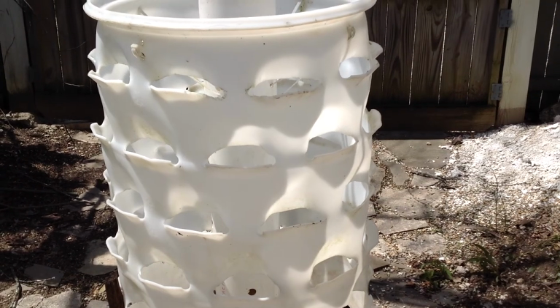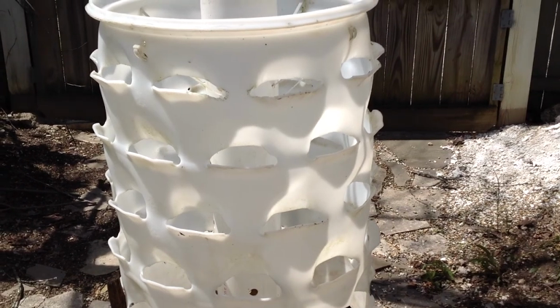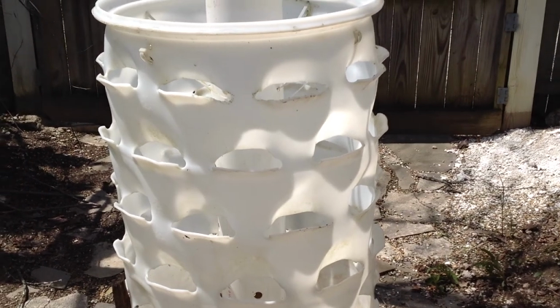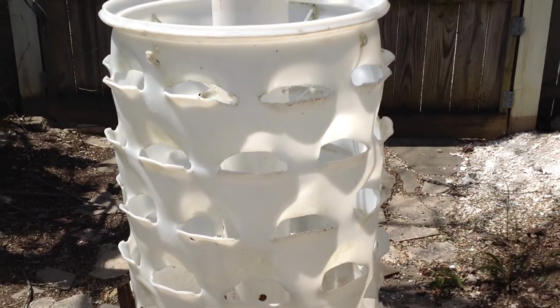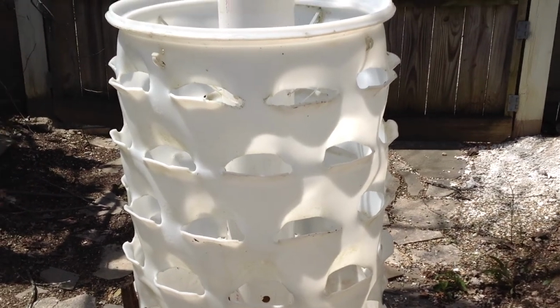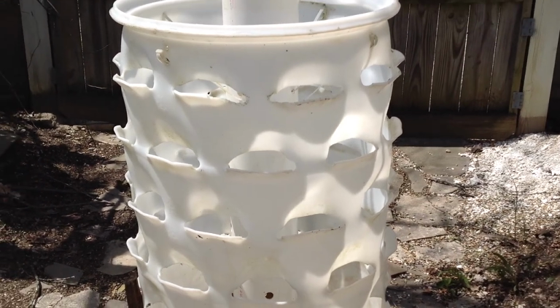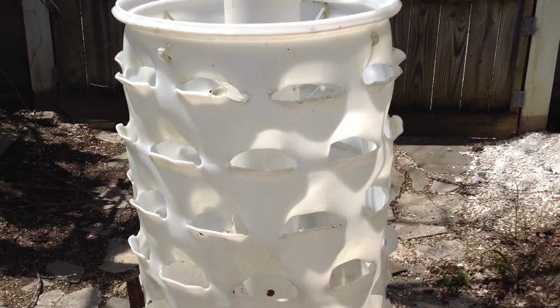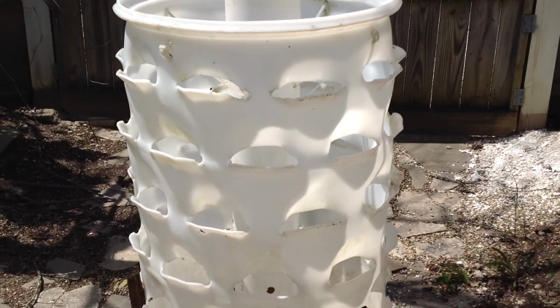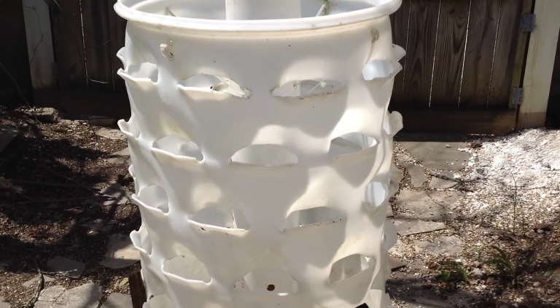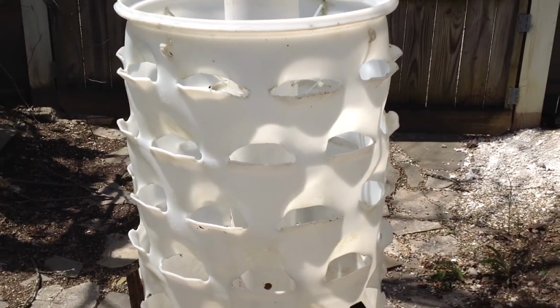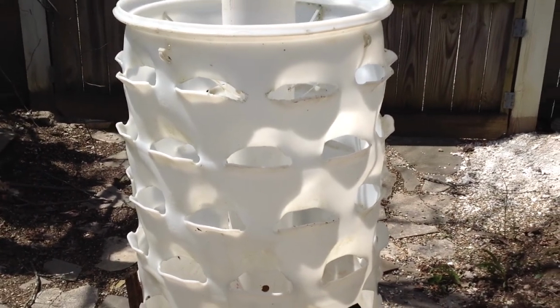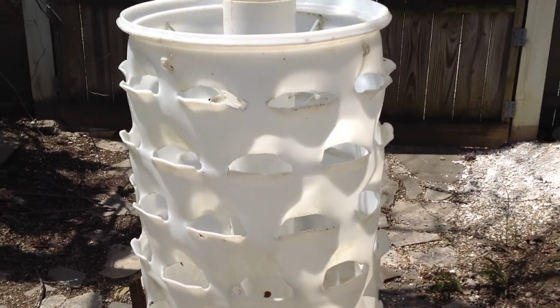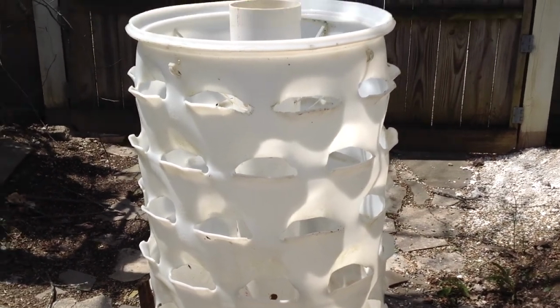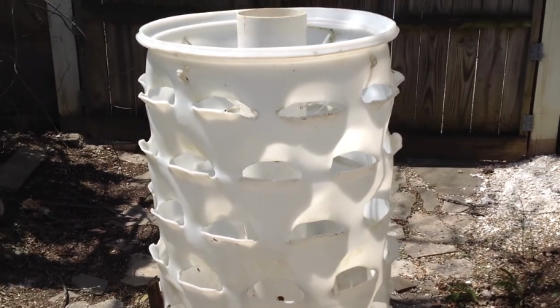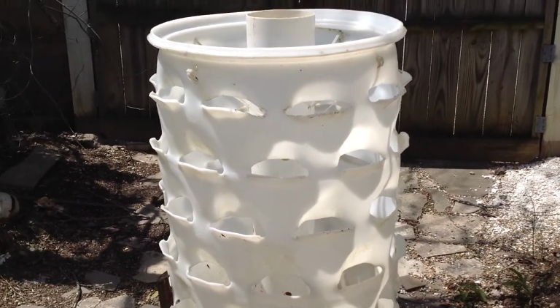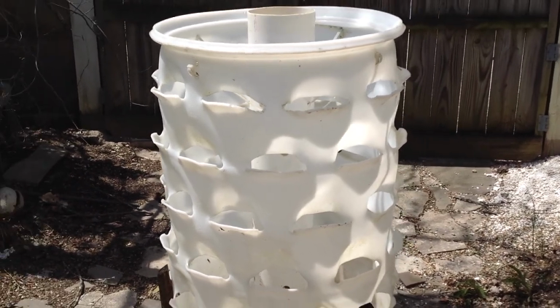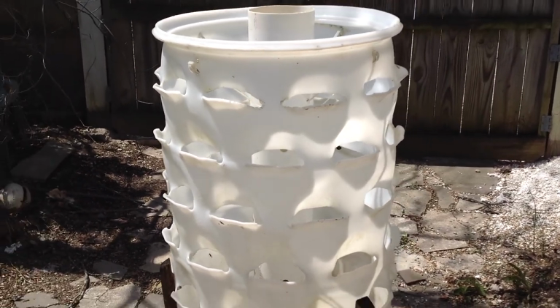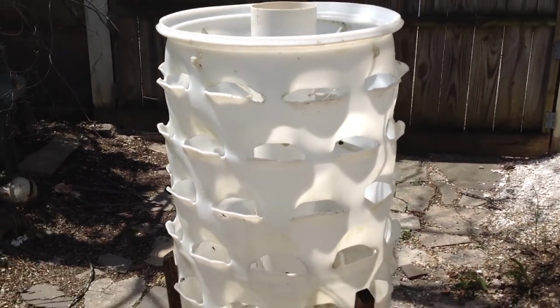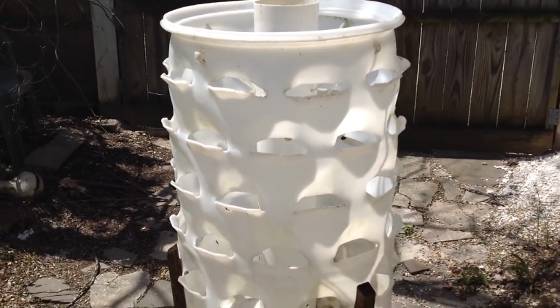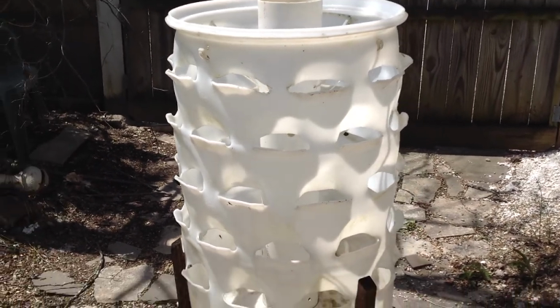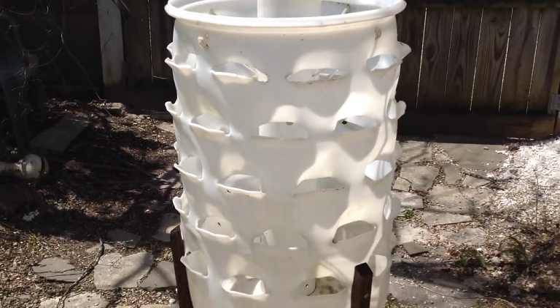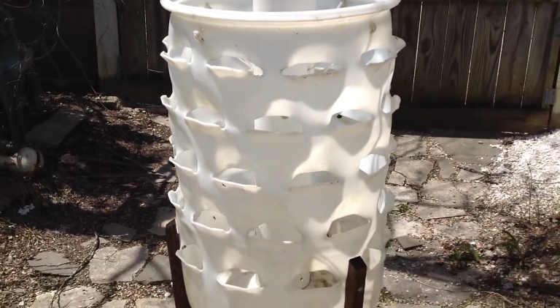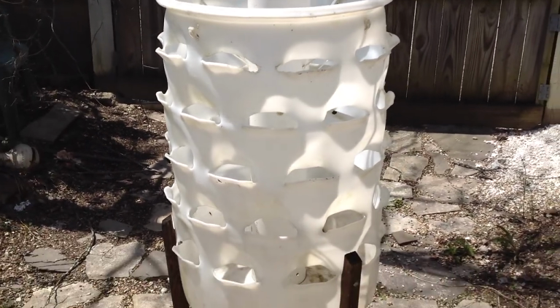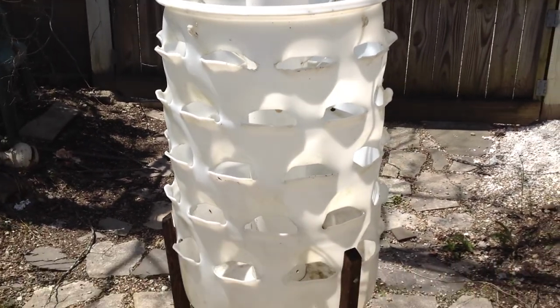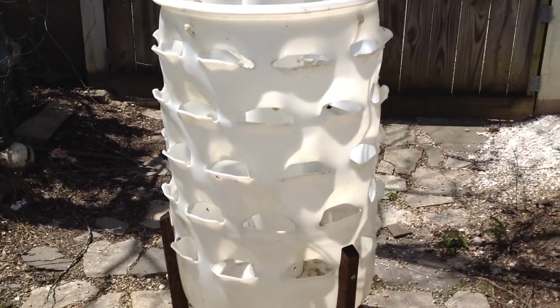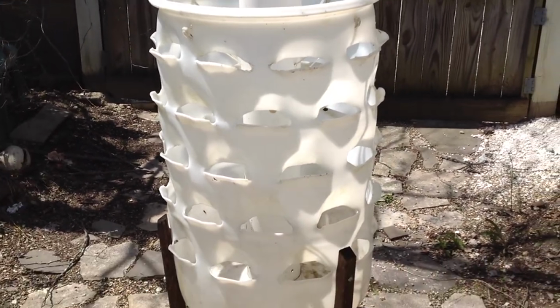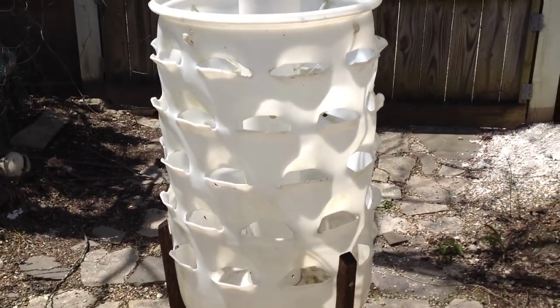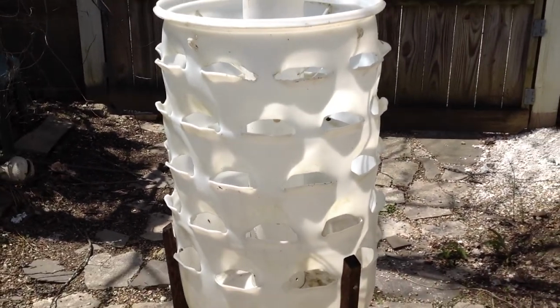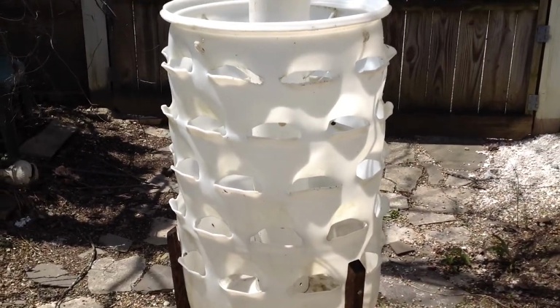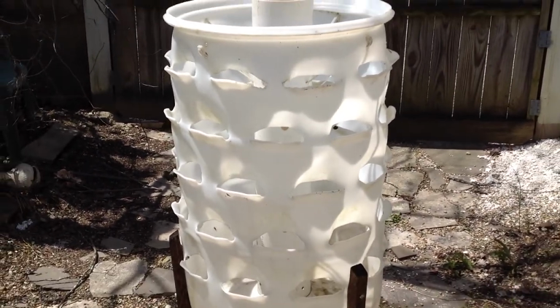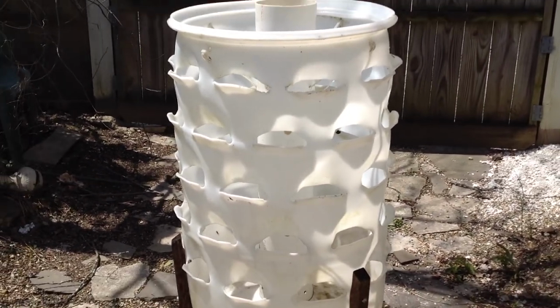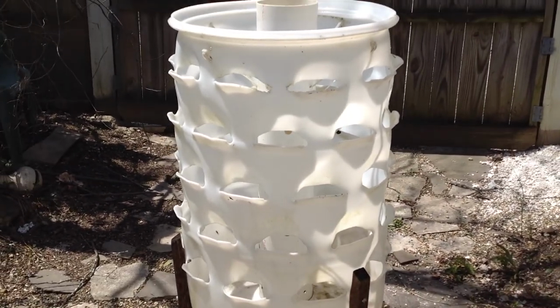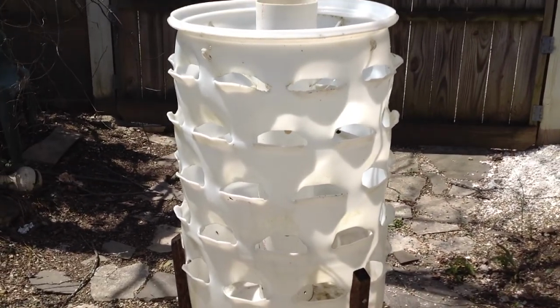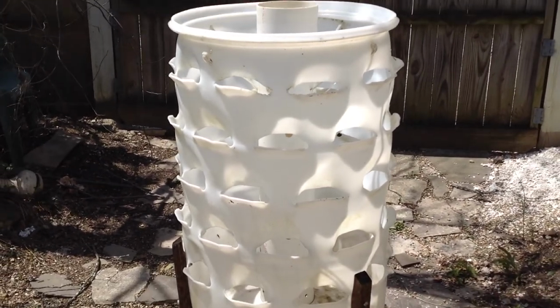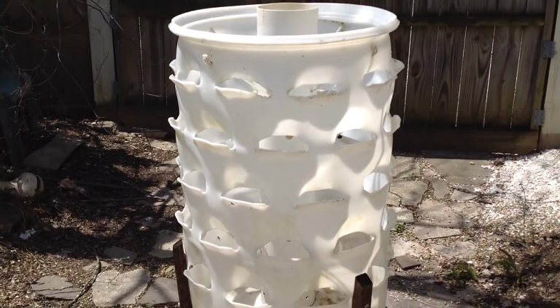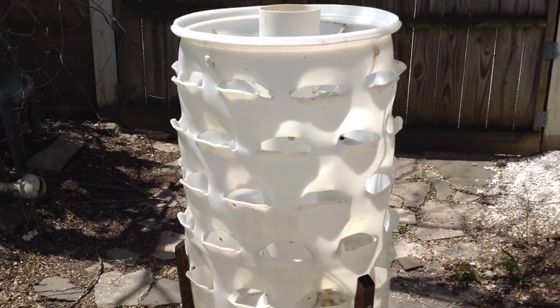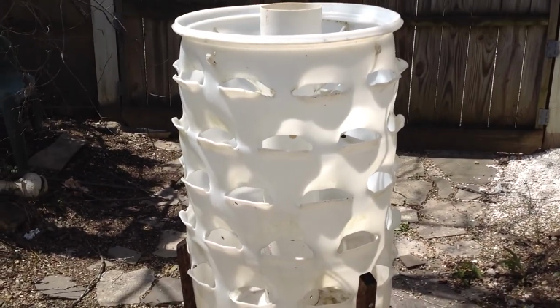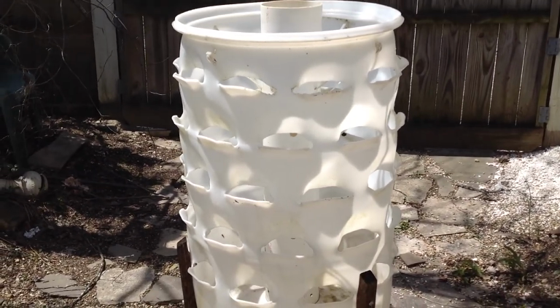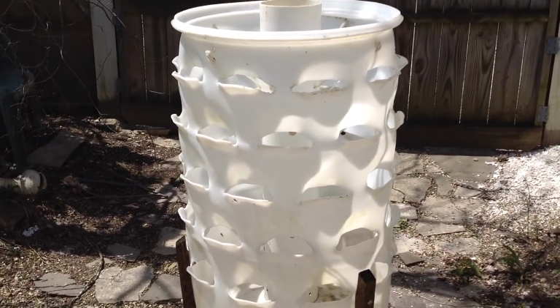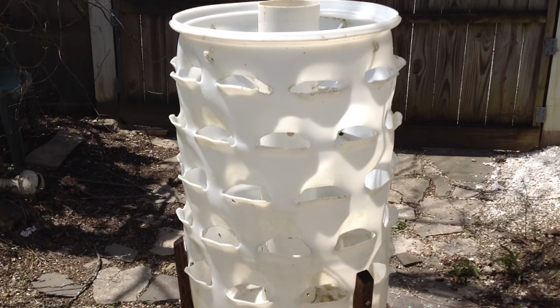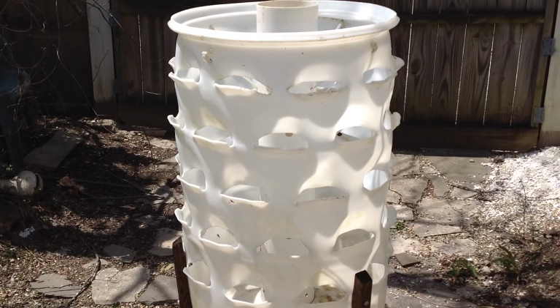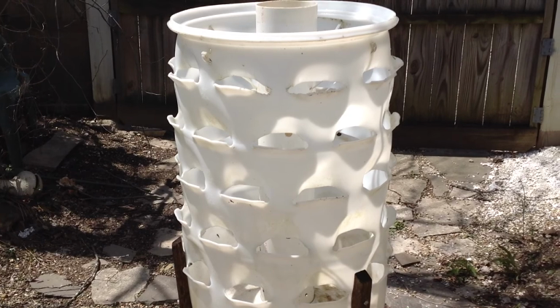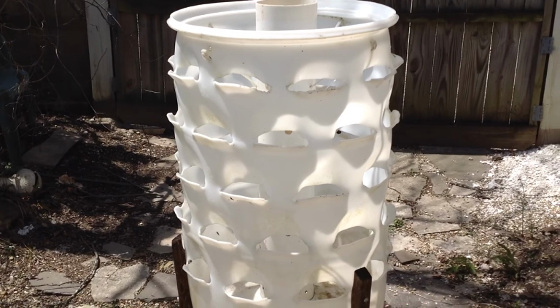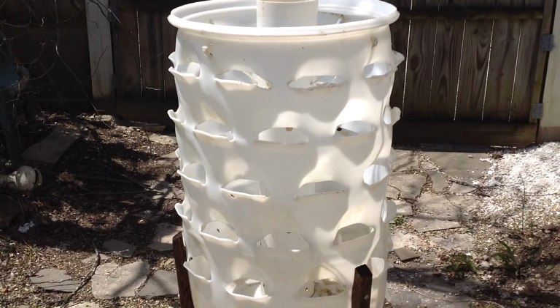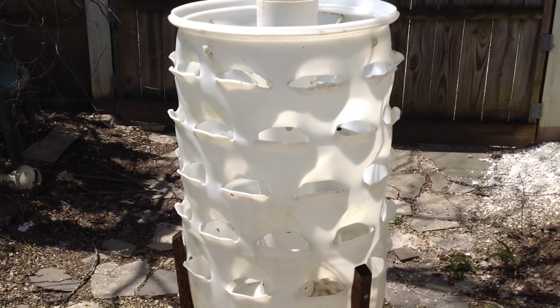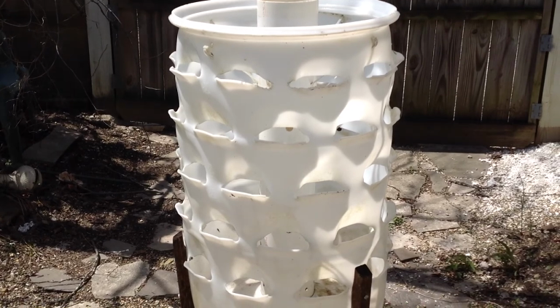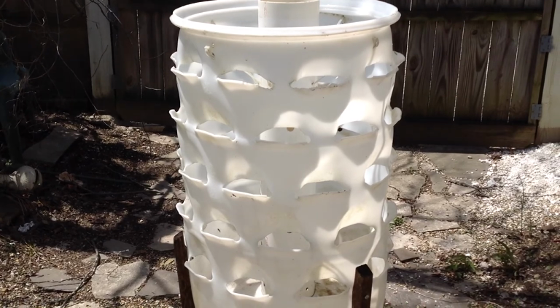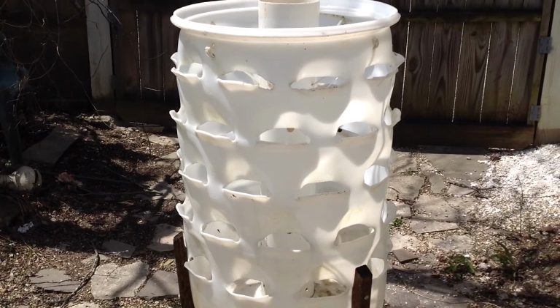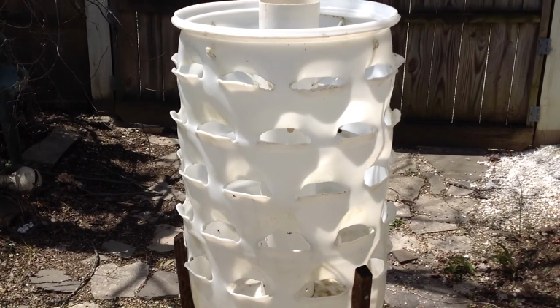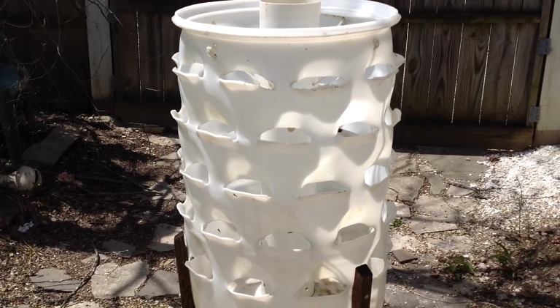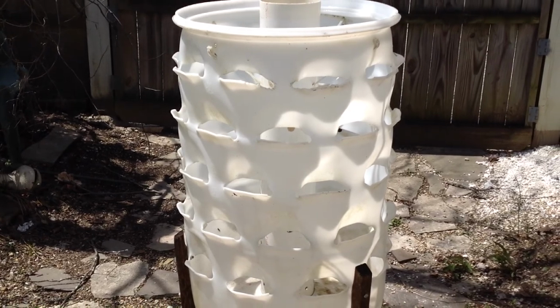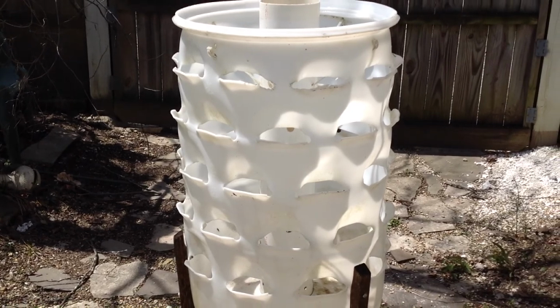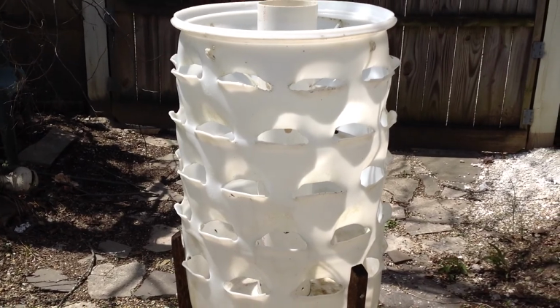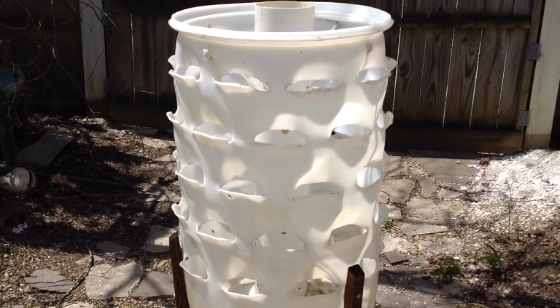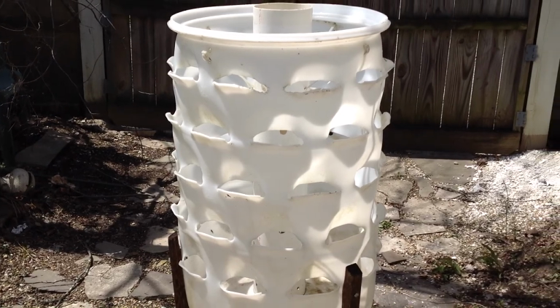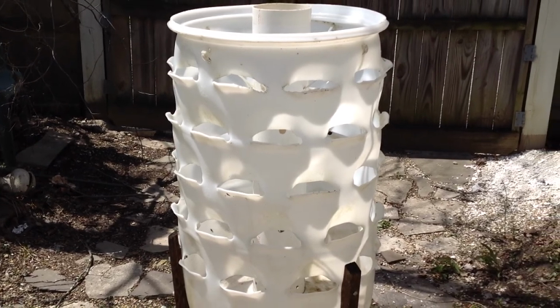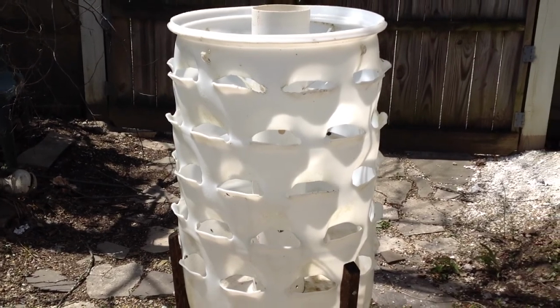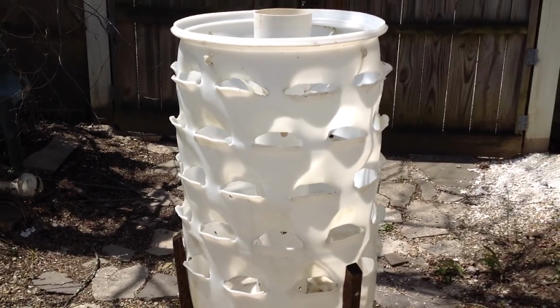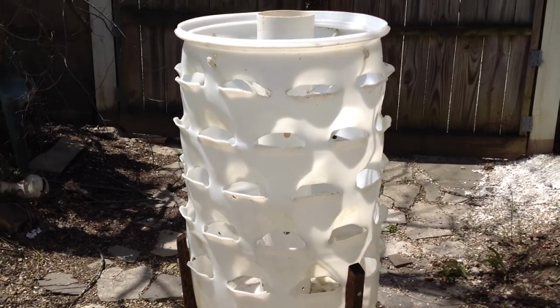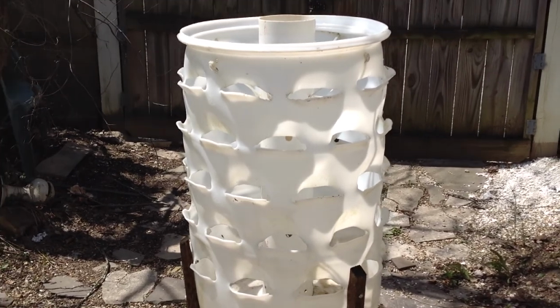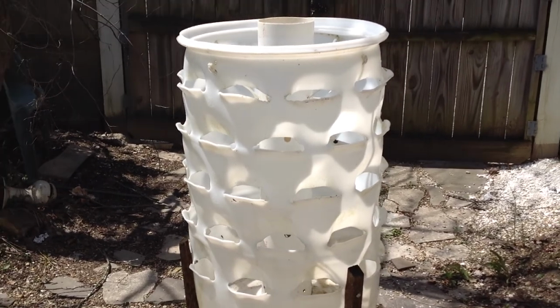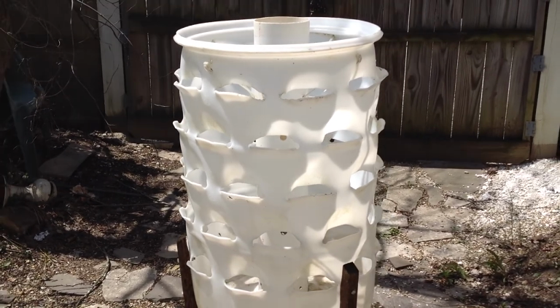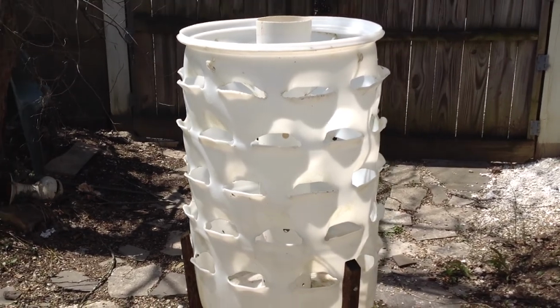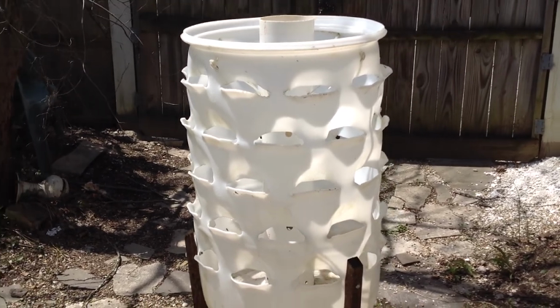Hey guys, how are you doing today? This is Curtis Team Eaters here and I'm doing this video for my Facebook group, Heirloom Tomato Seeds and Pictures.